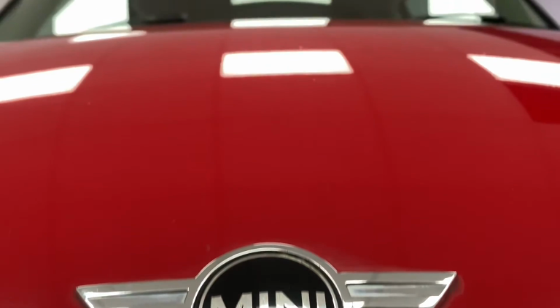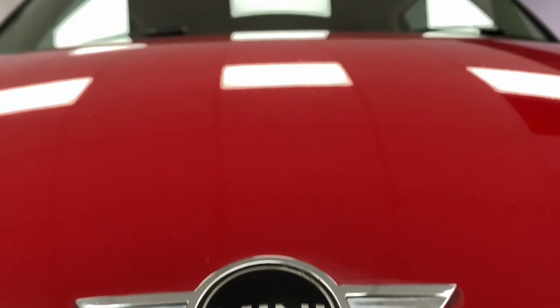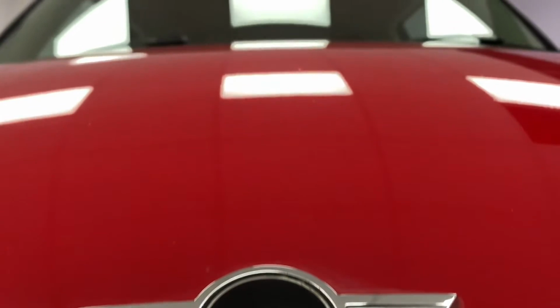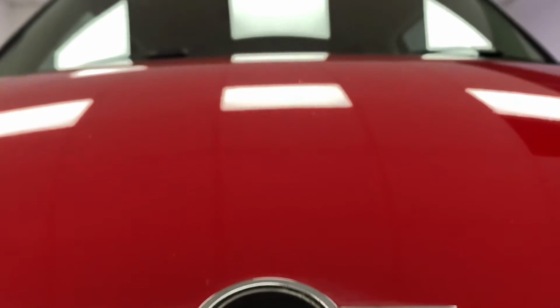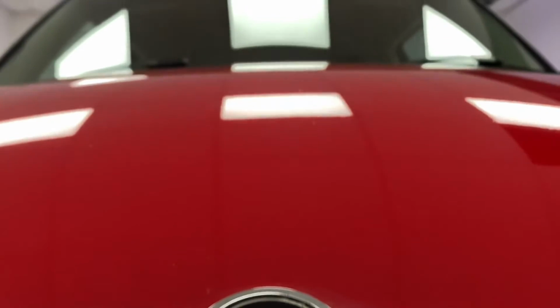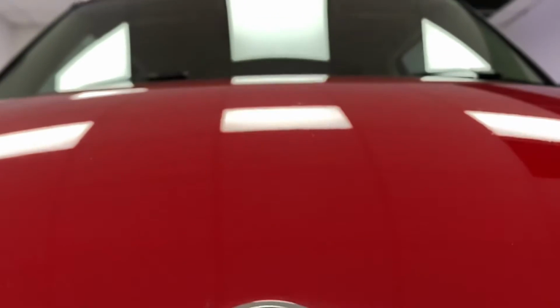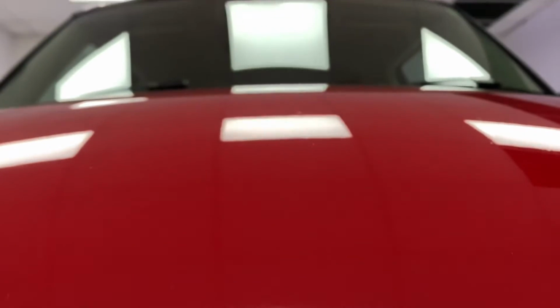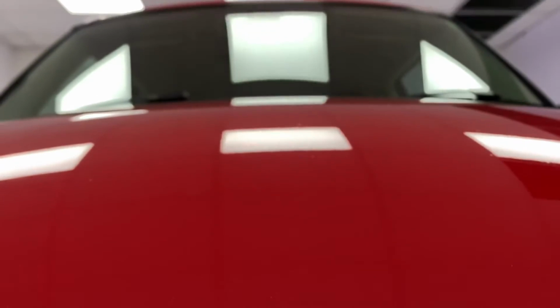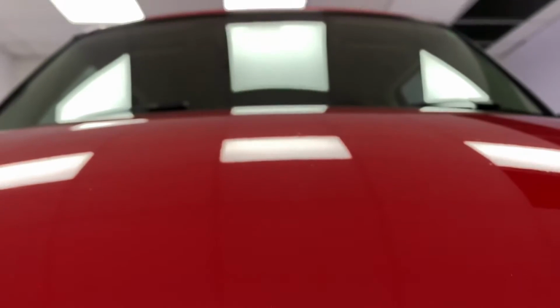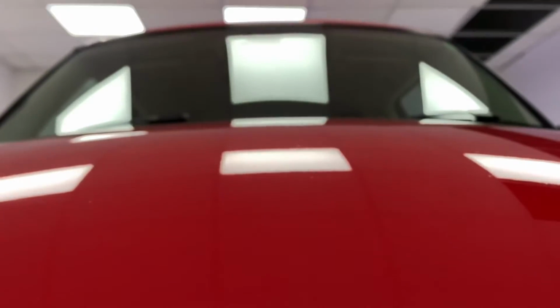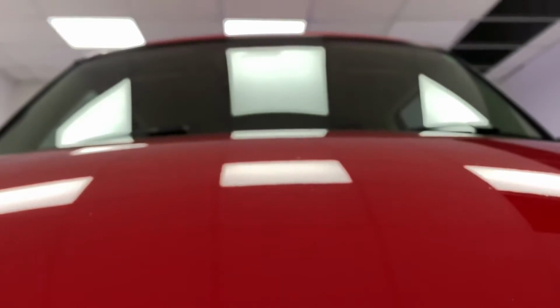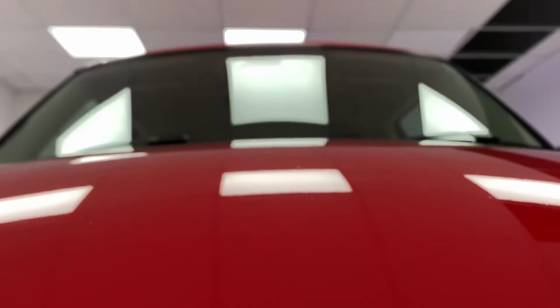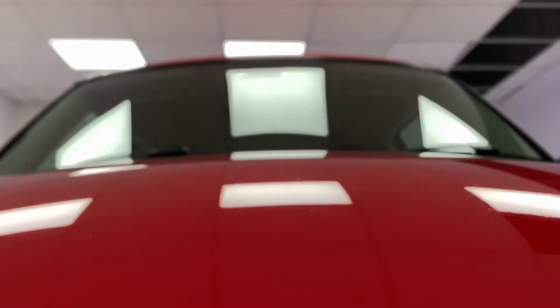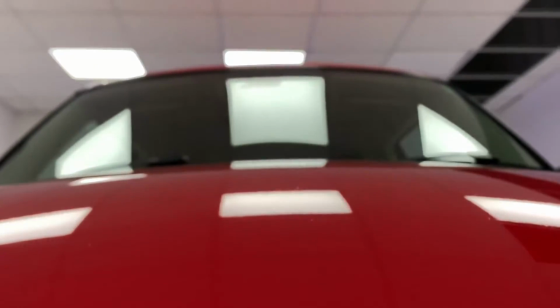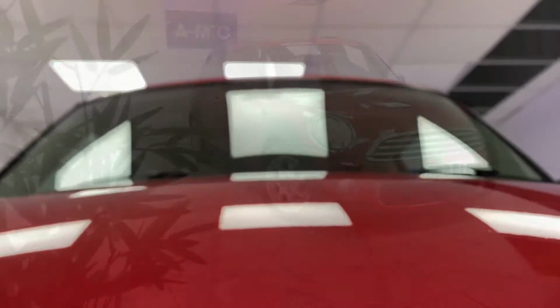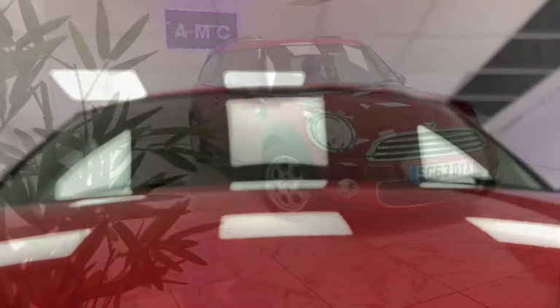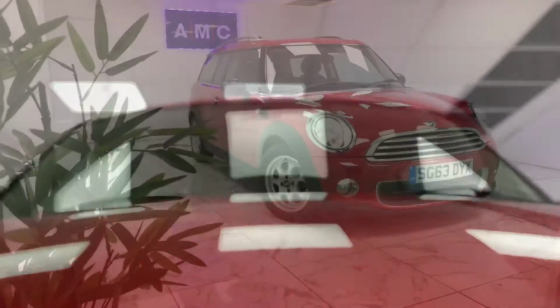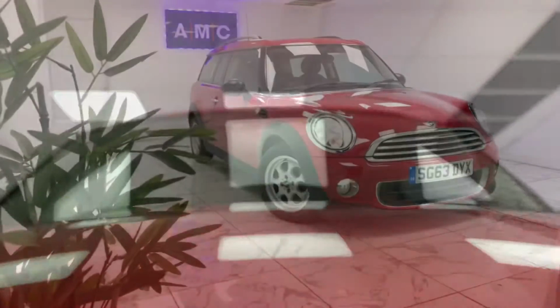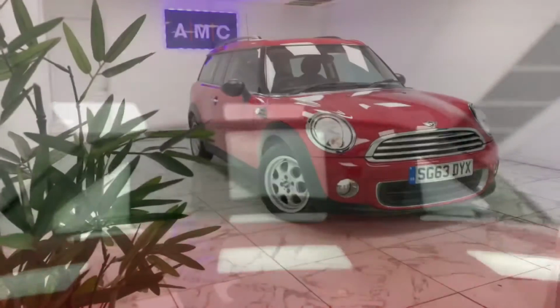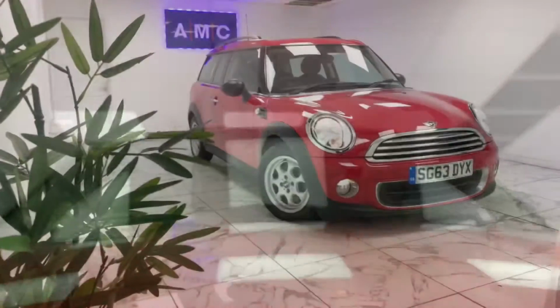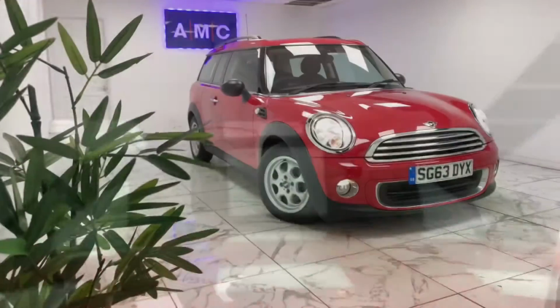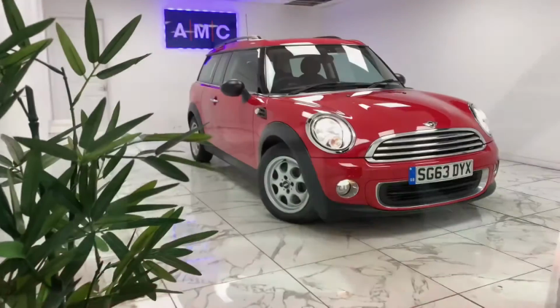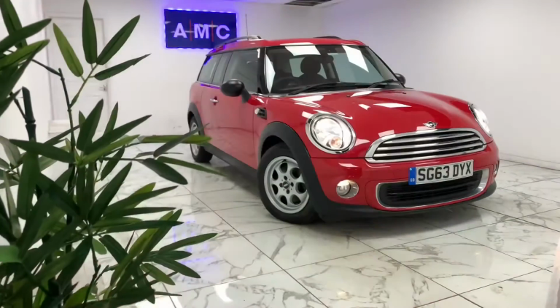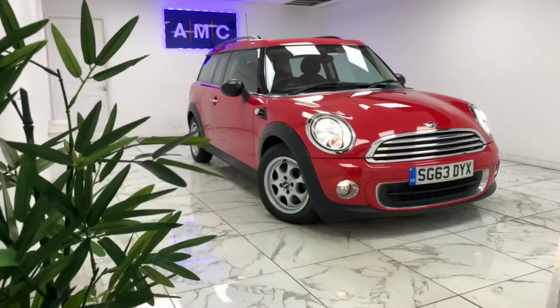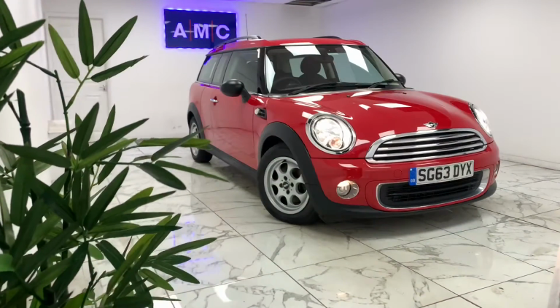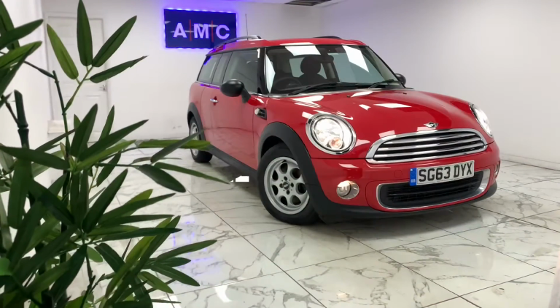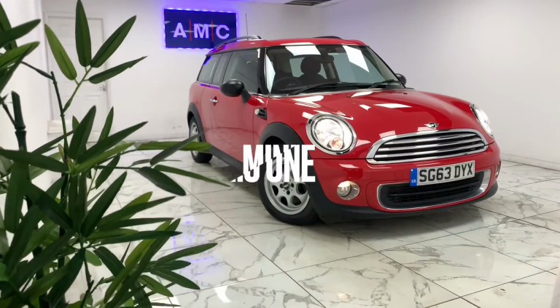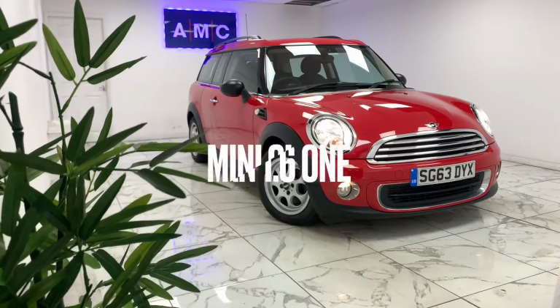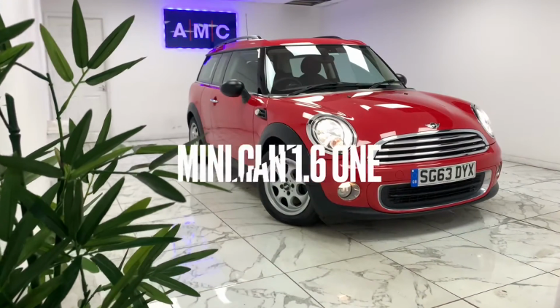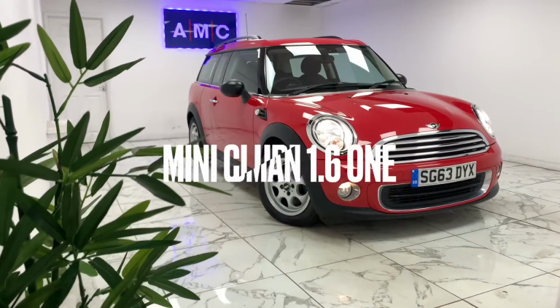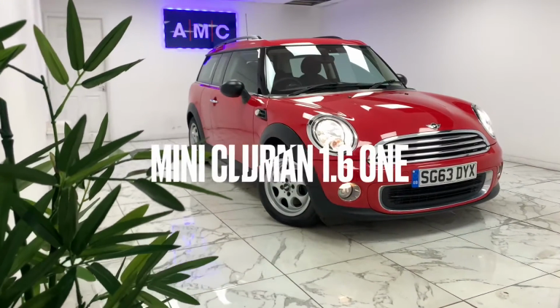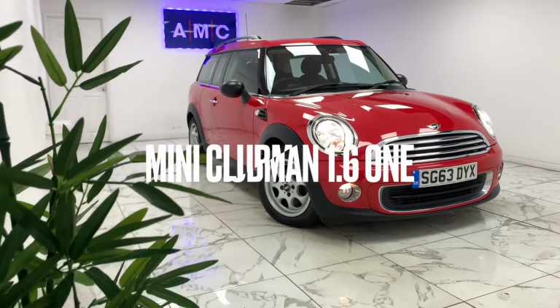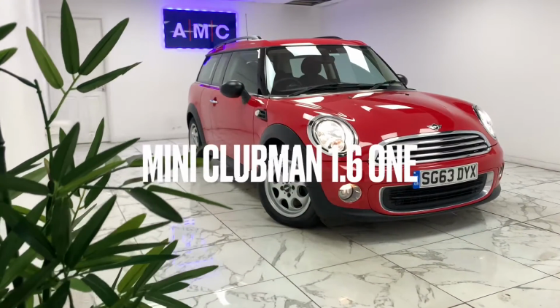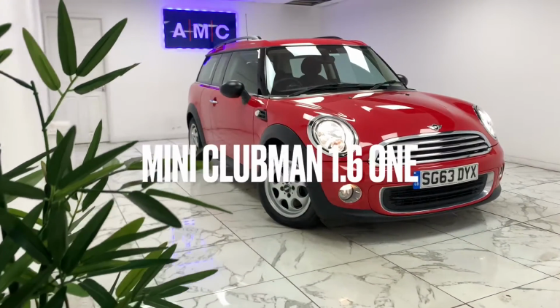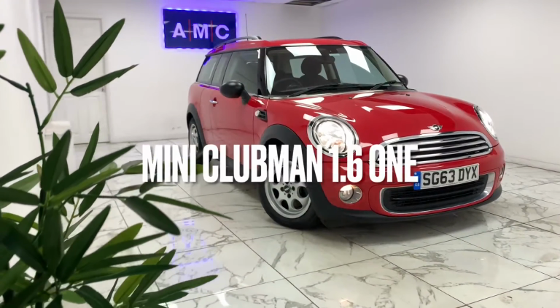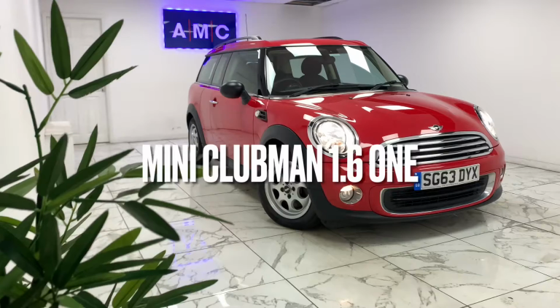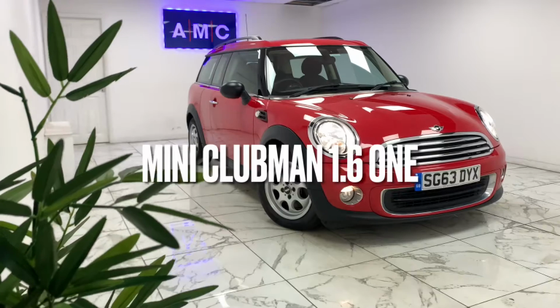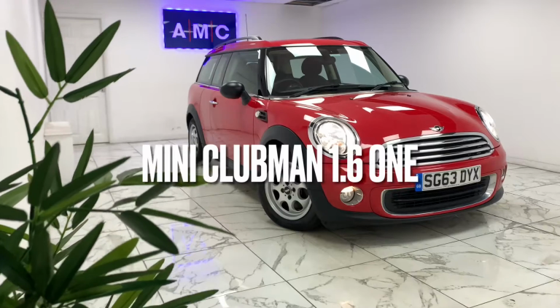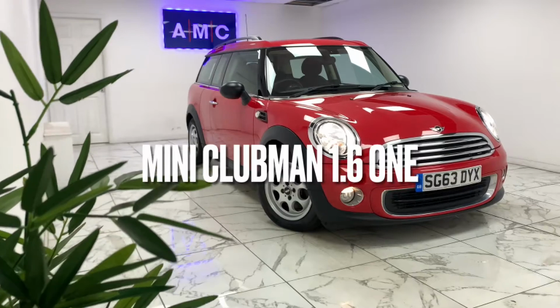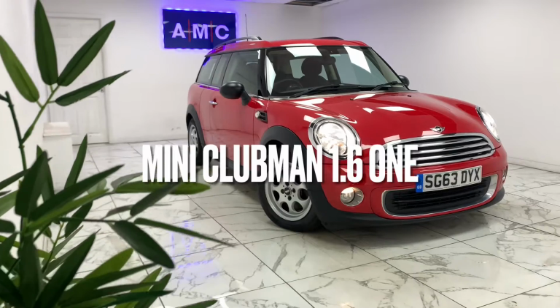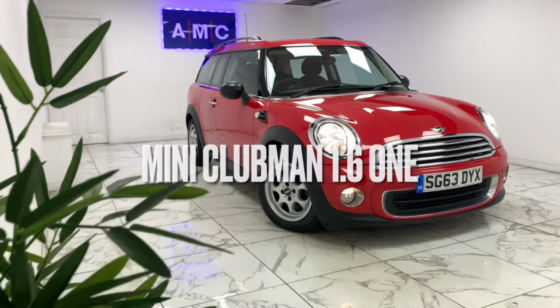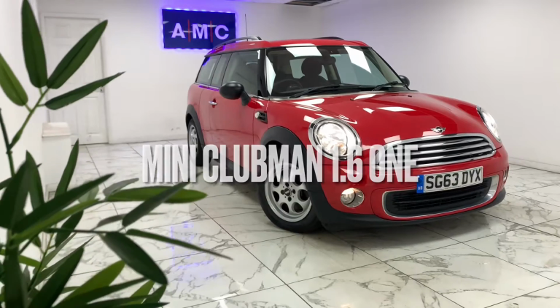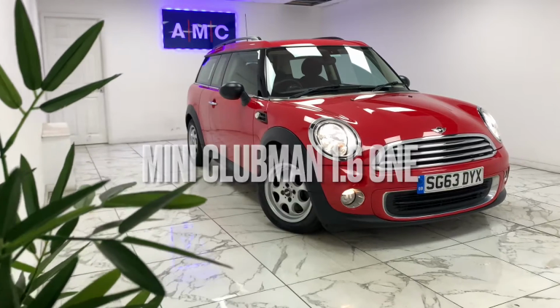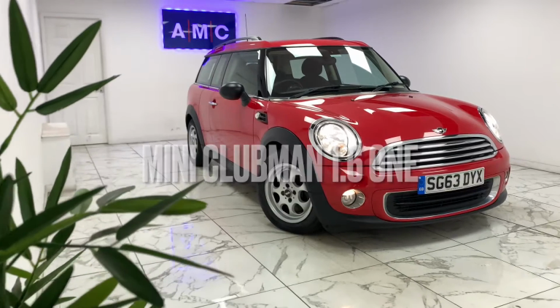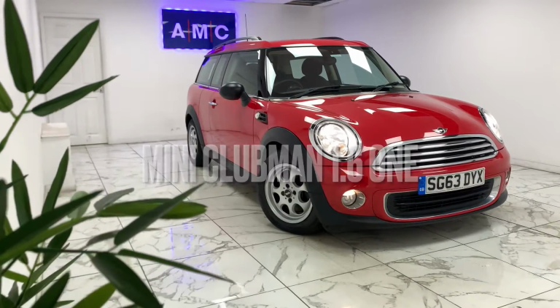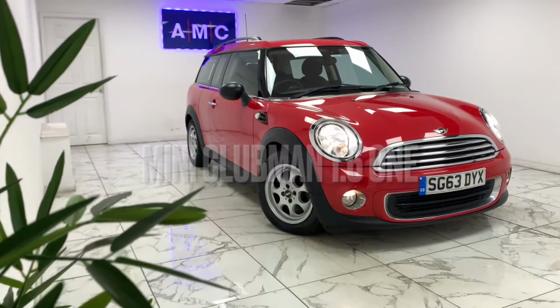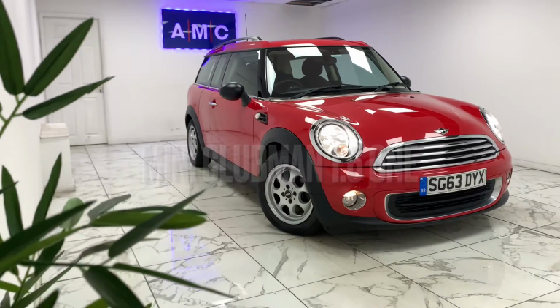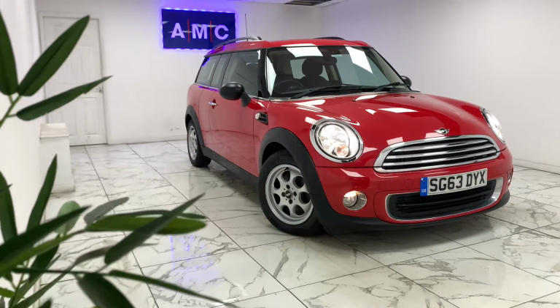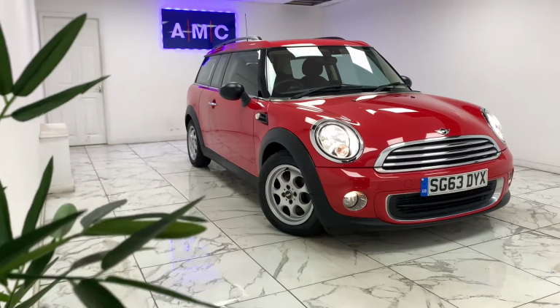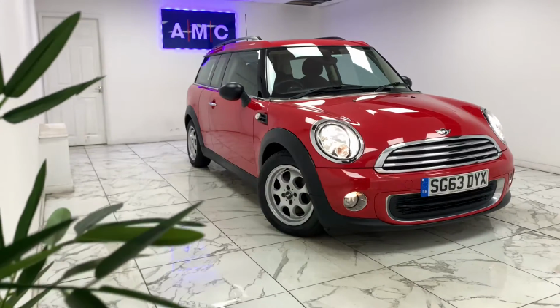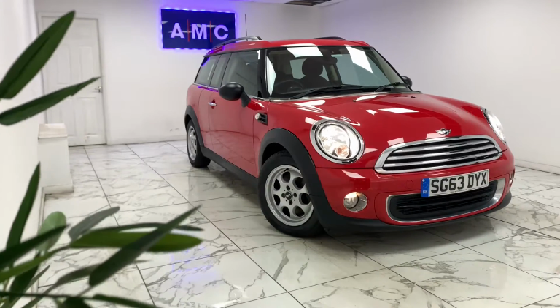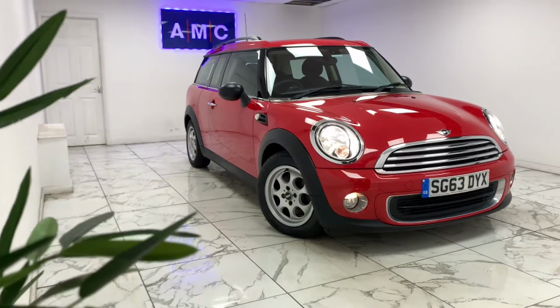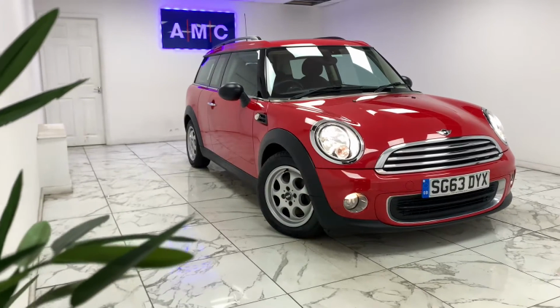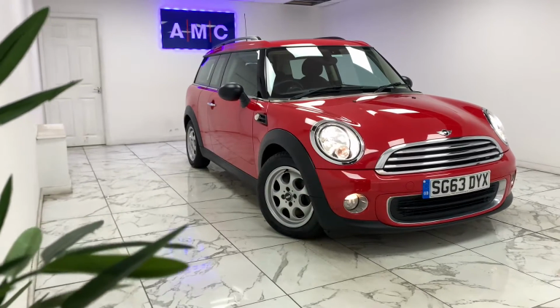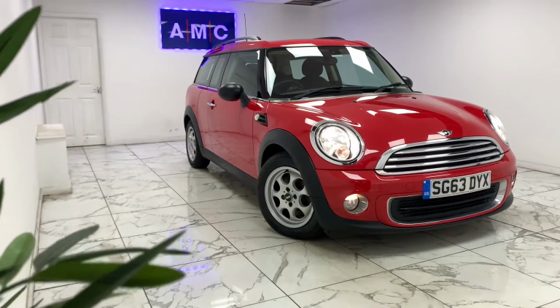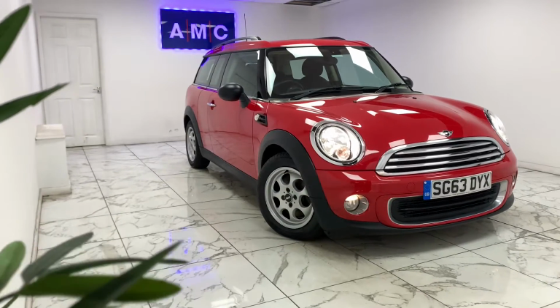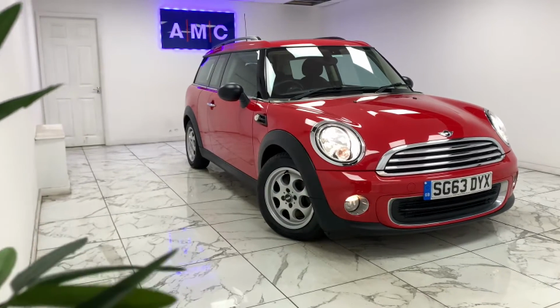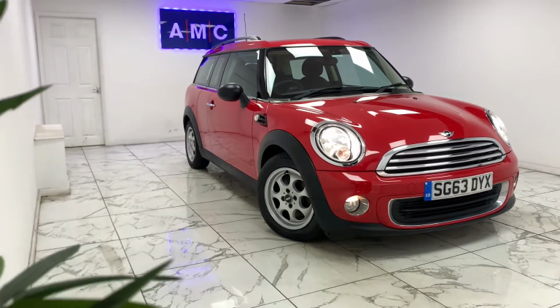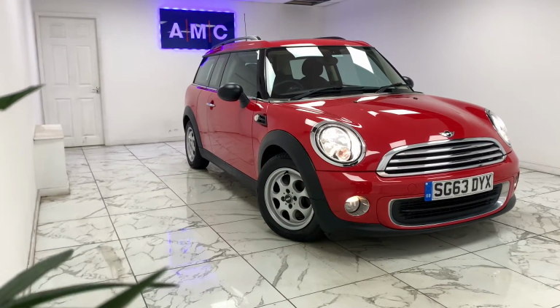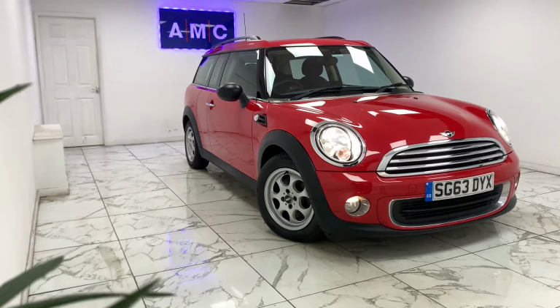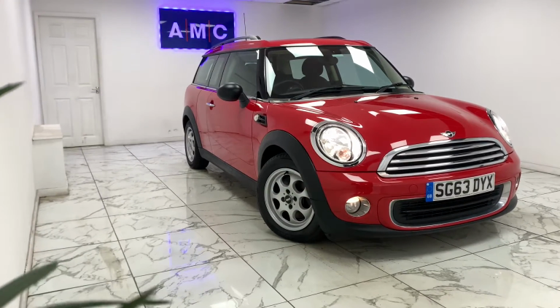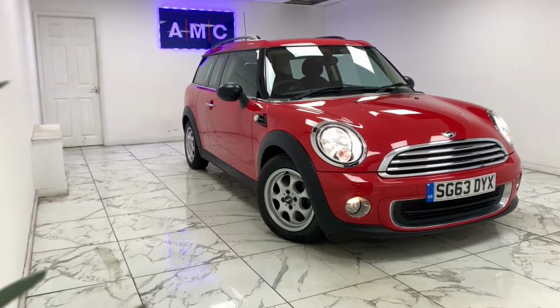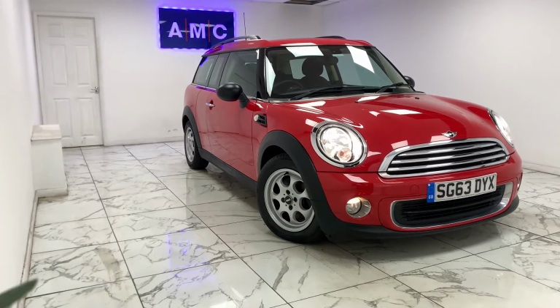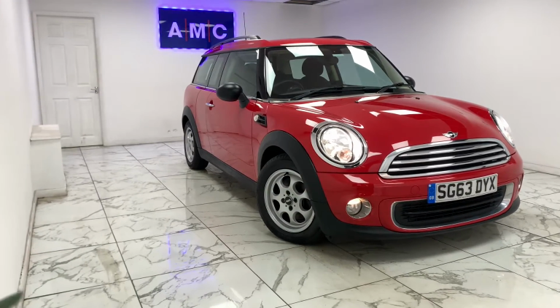Here at AMC, we're very proud to present you with this gorgeous Mini Clubman 1.6, finished in a beautiful crimson red.